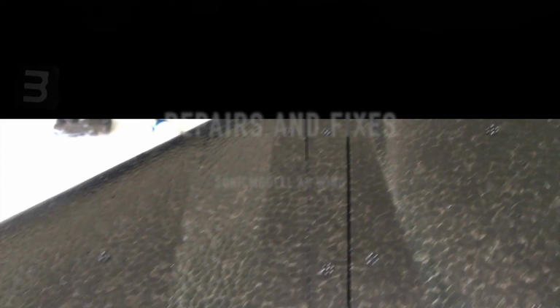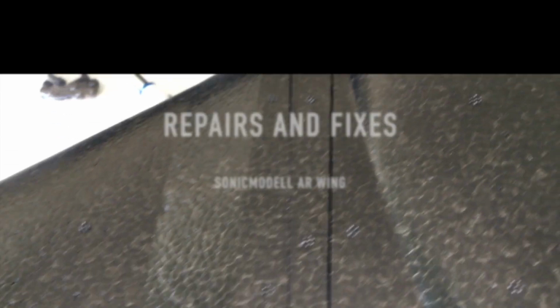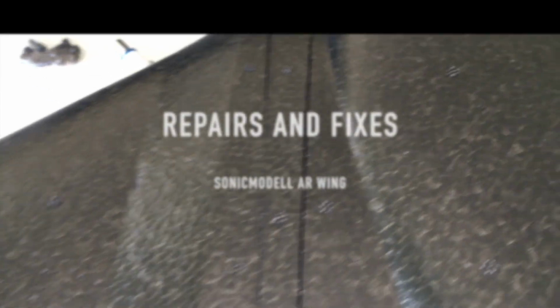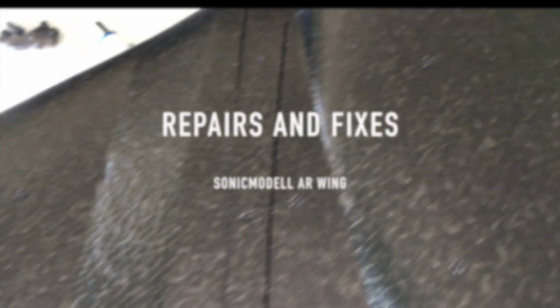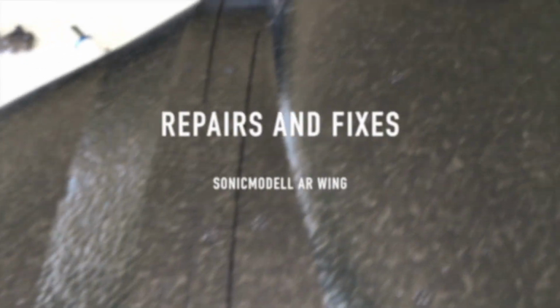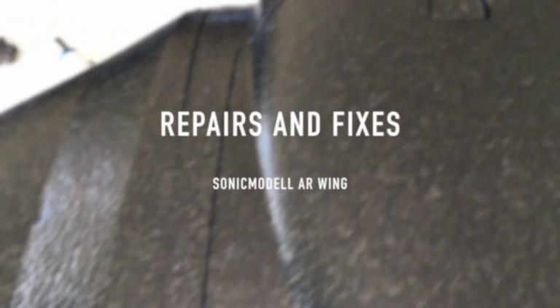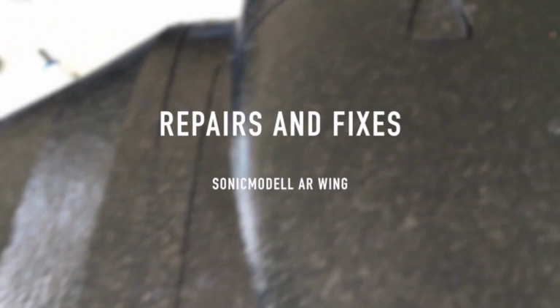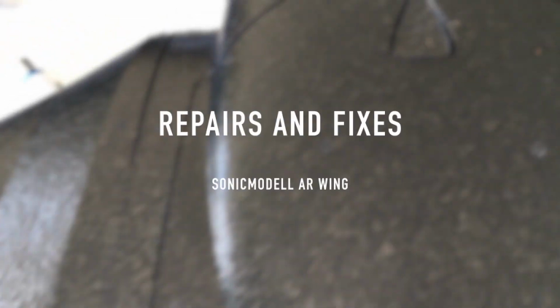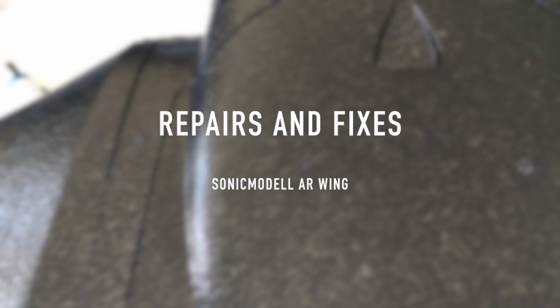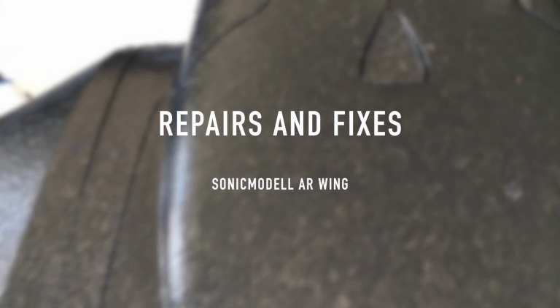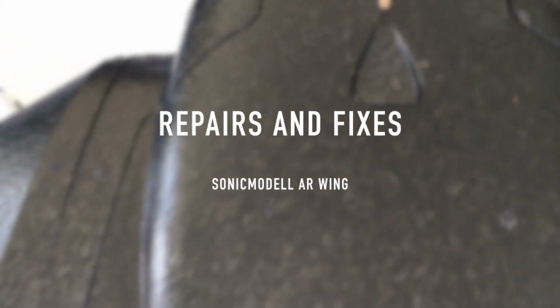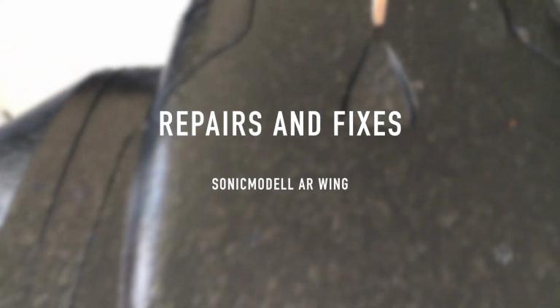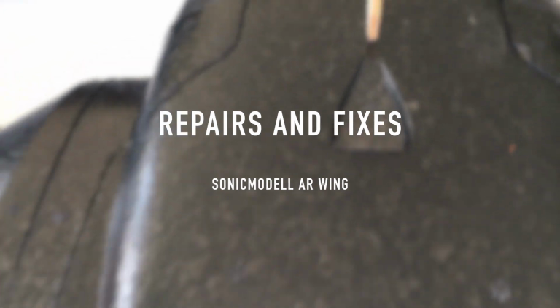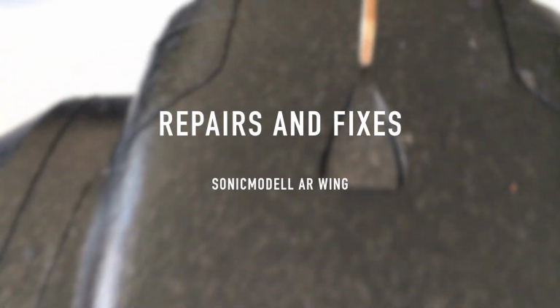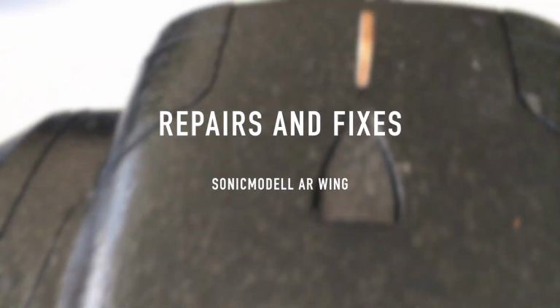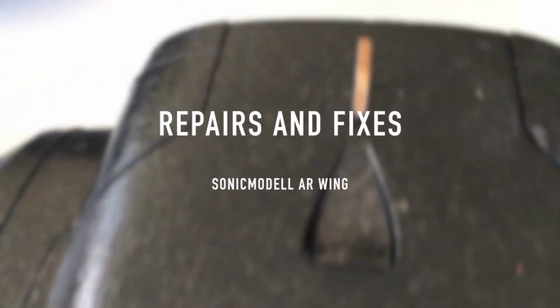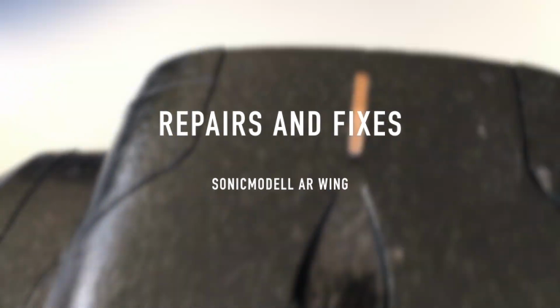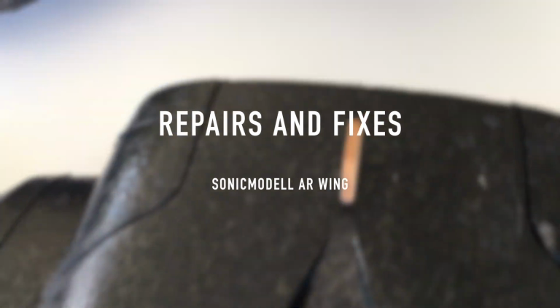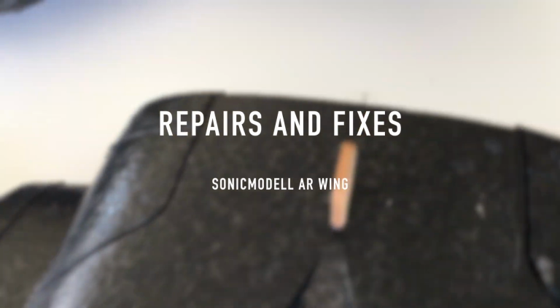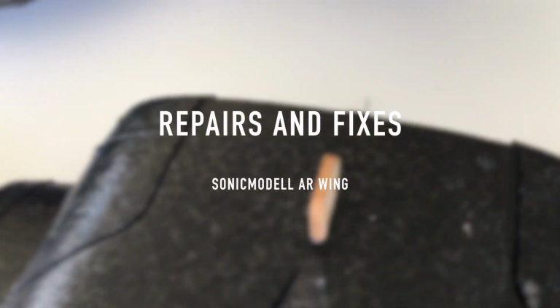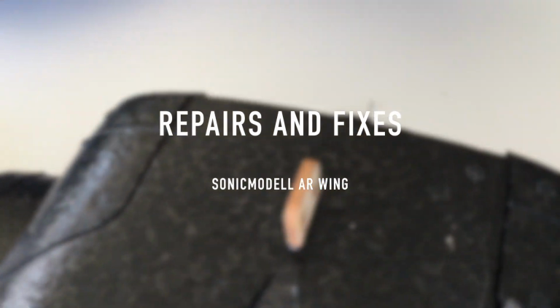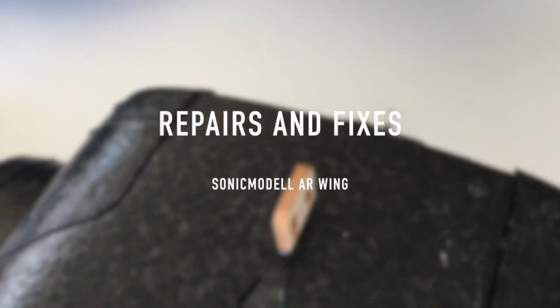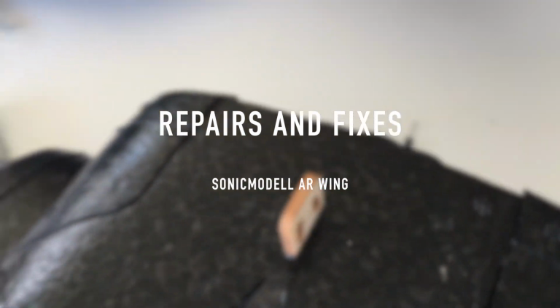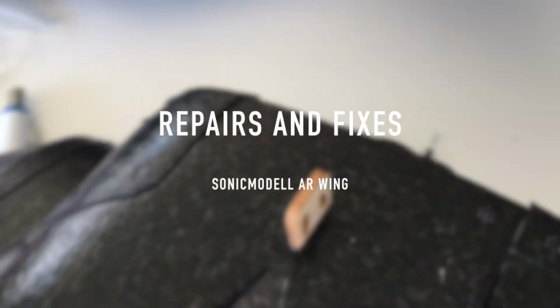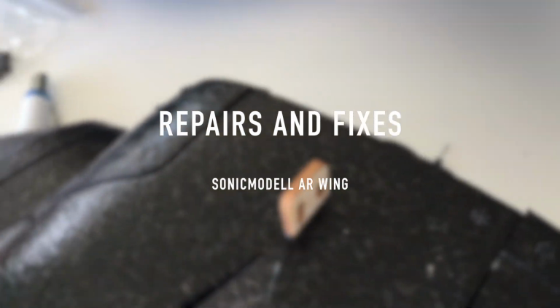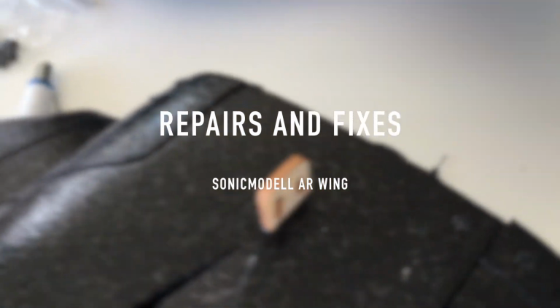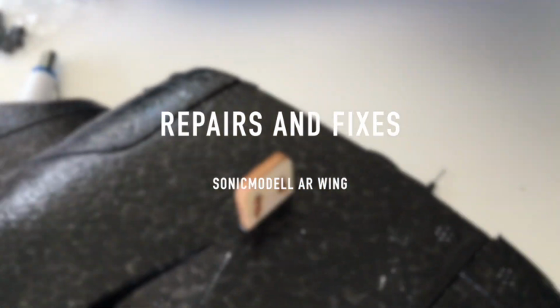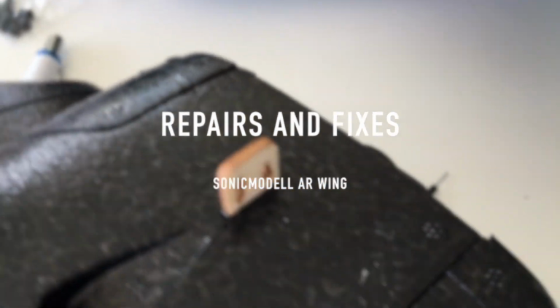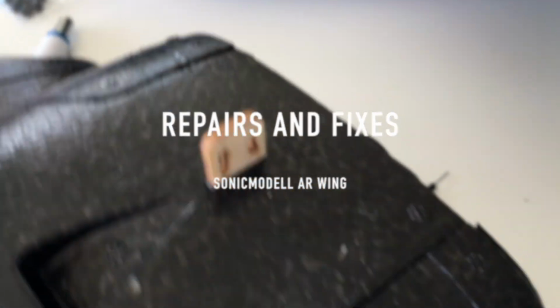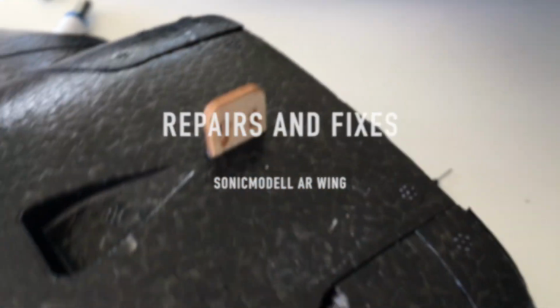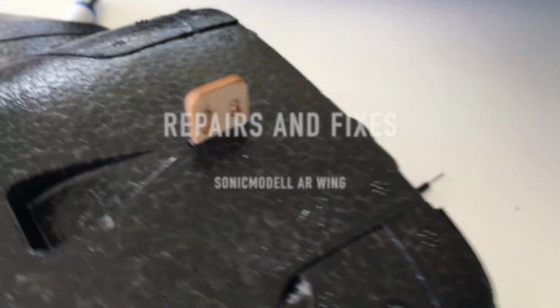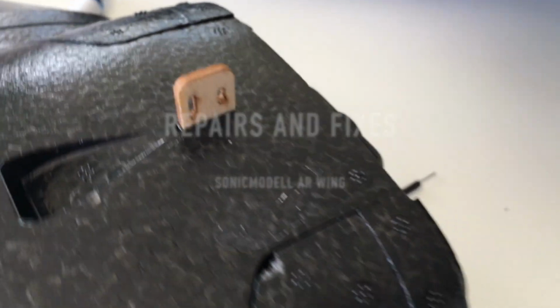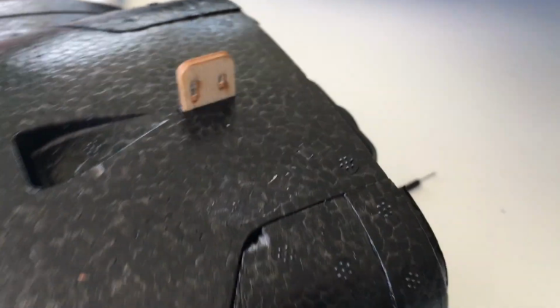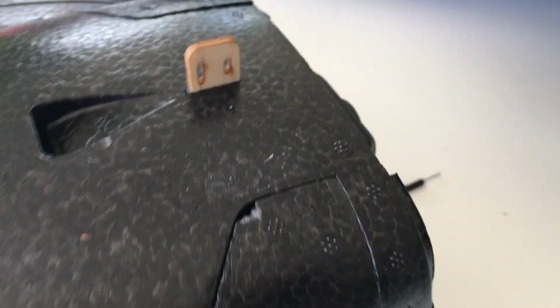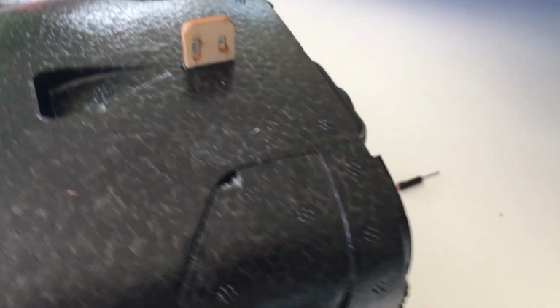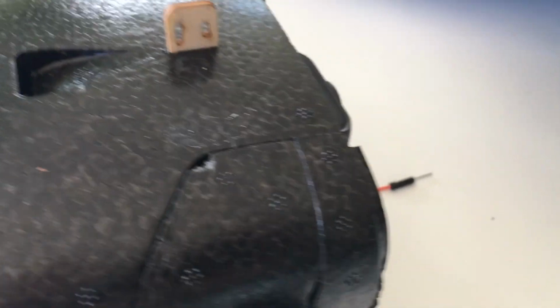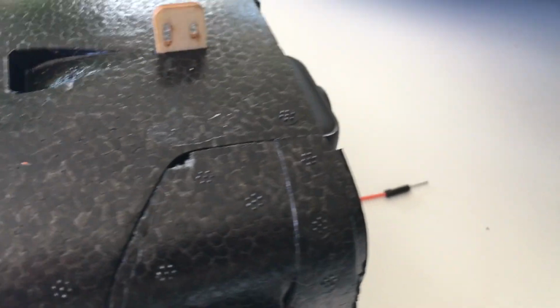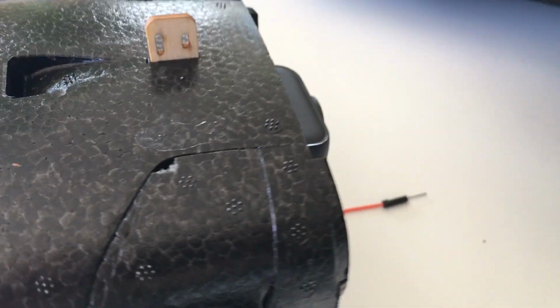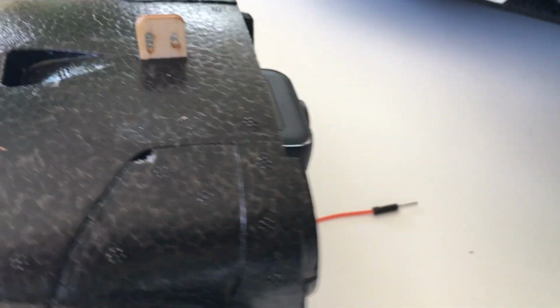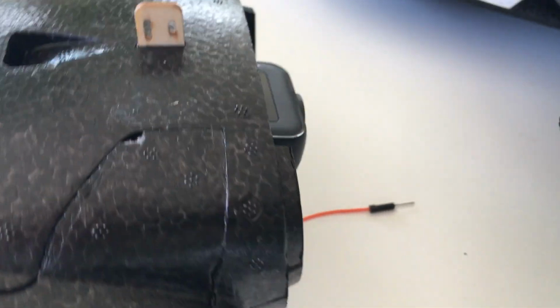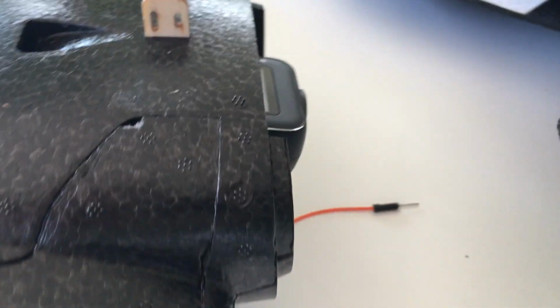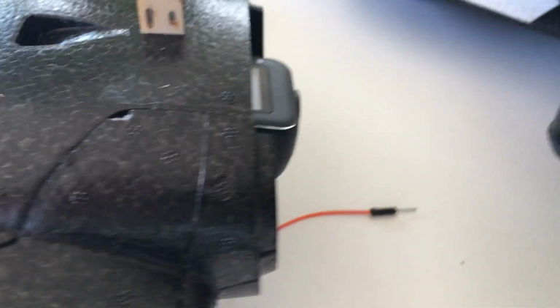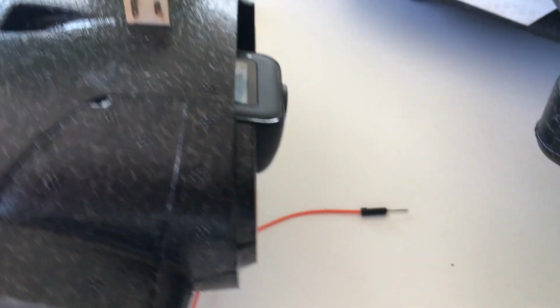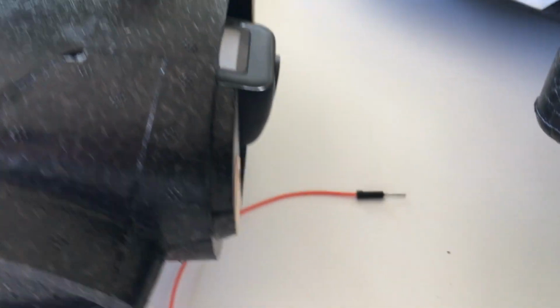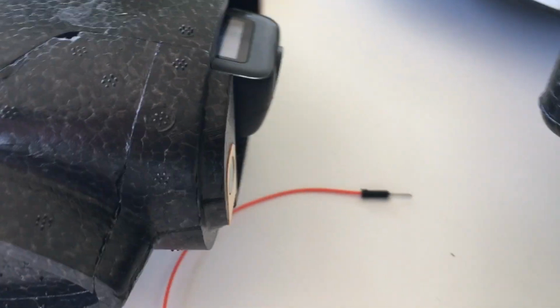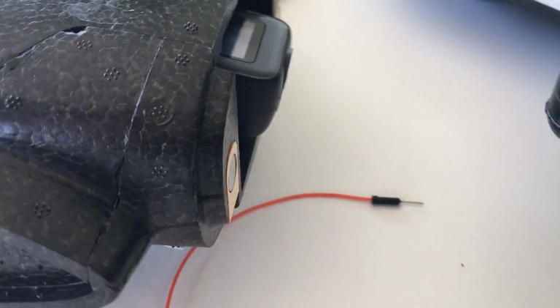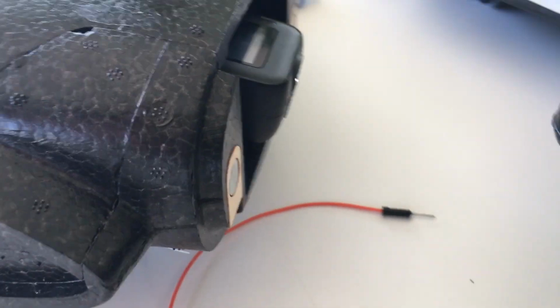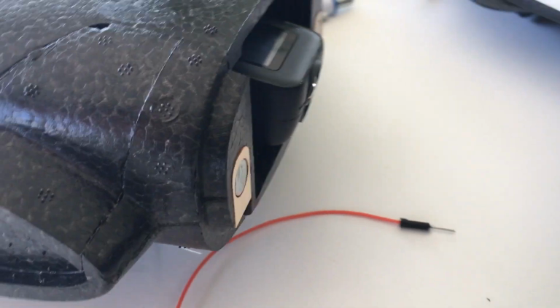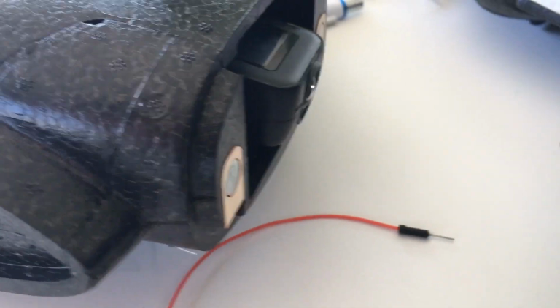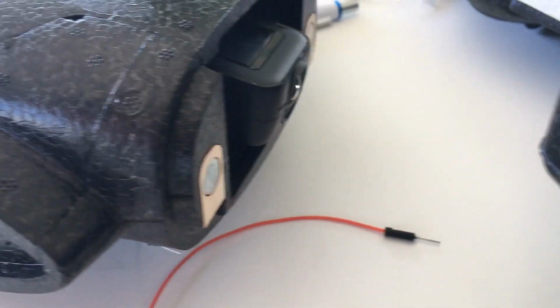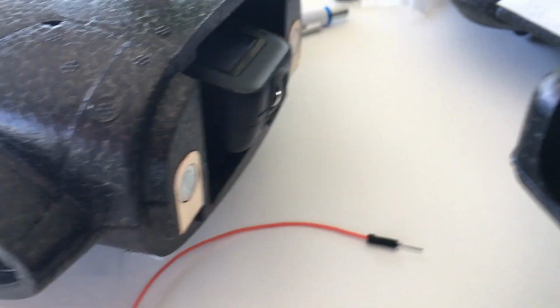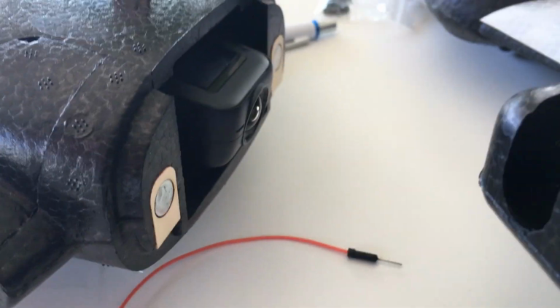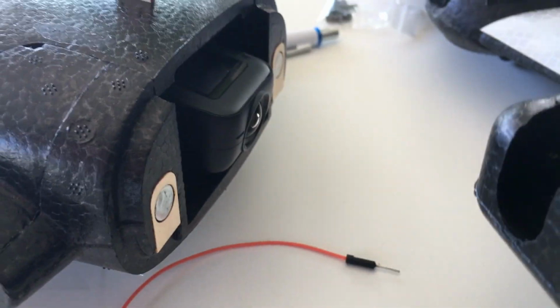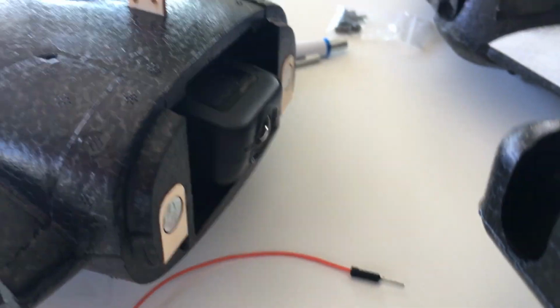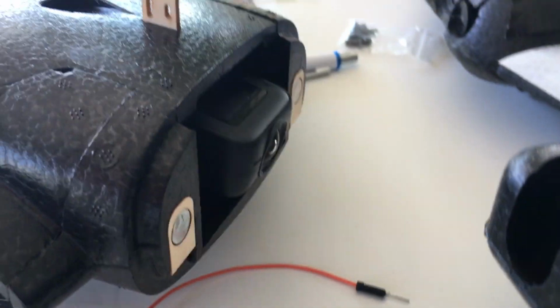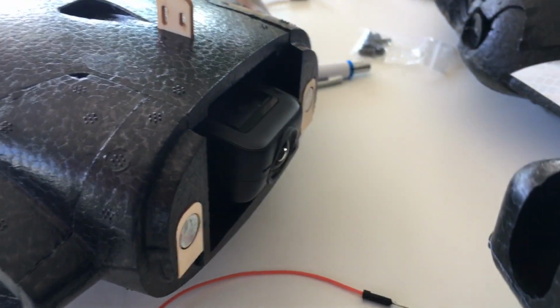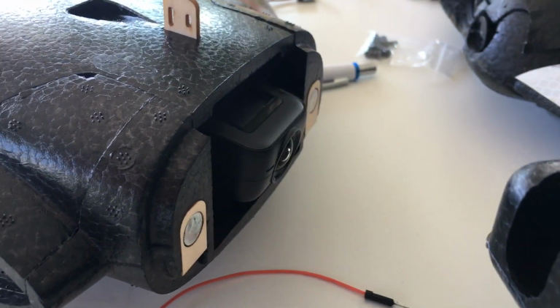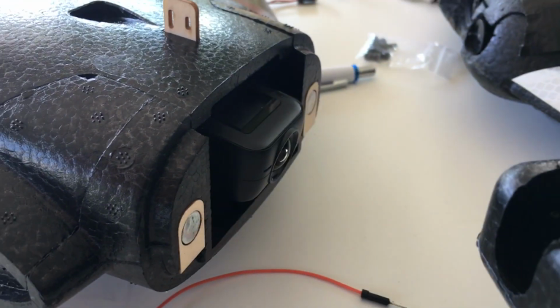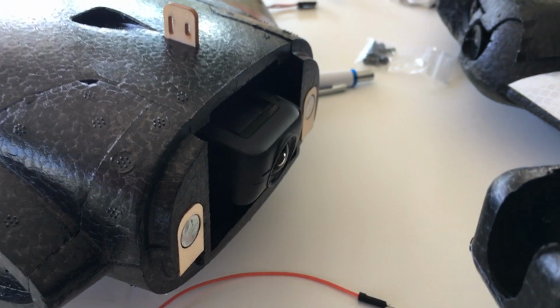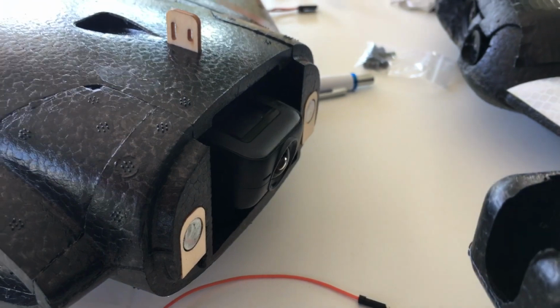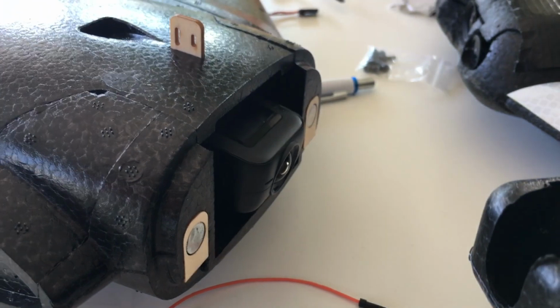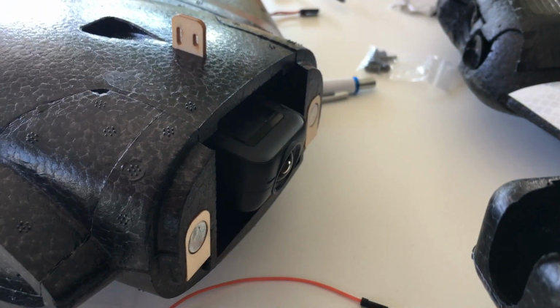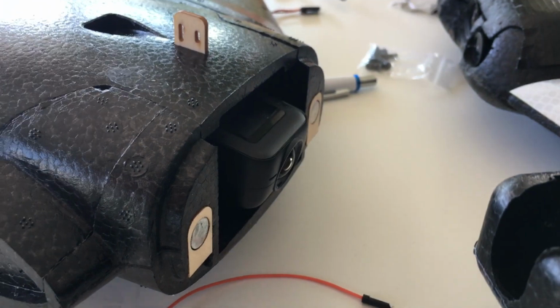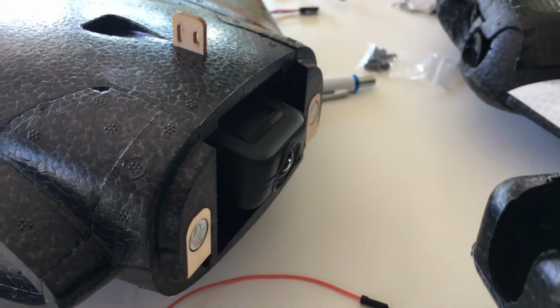Hello everybody and welcome to this episode in which we will repair the AR wing as well as do some fixes.